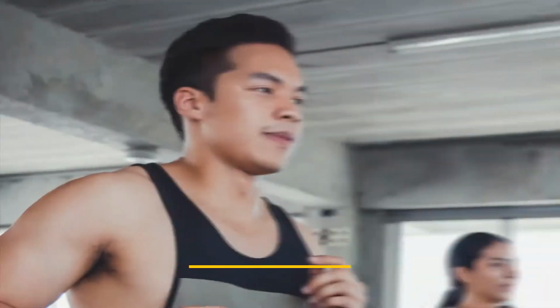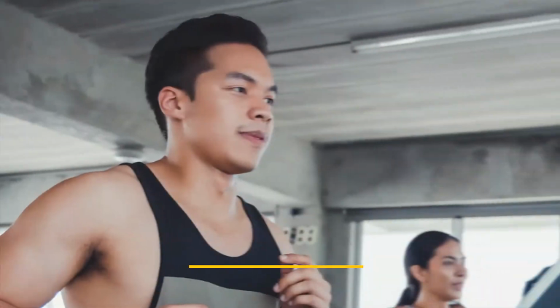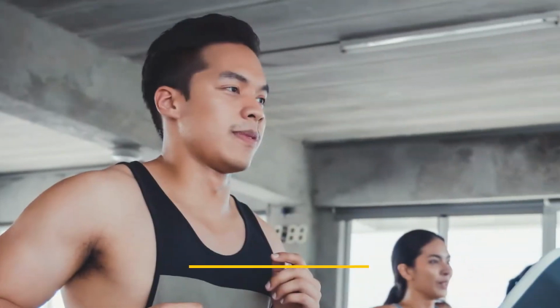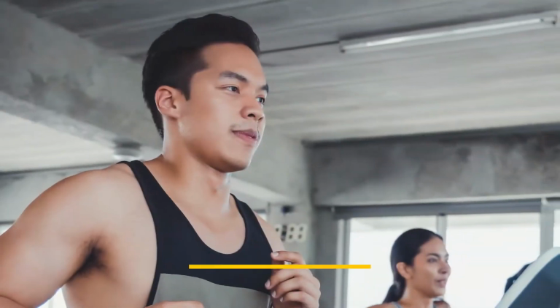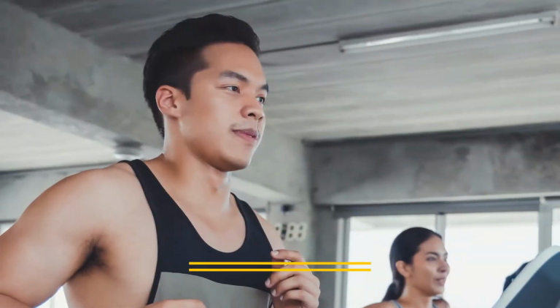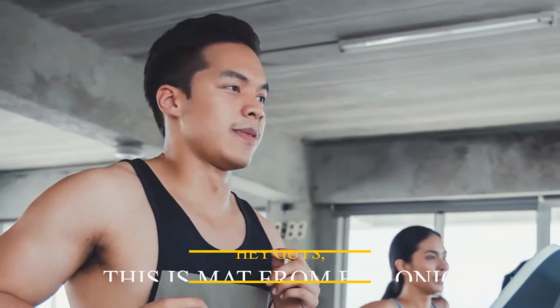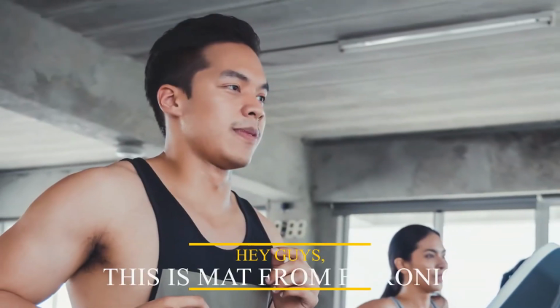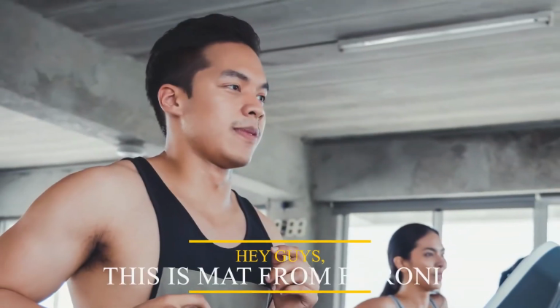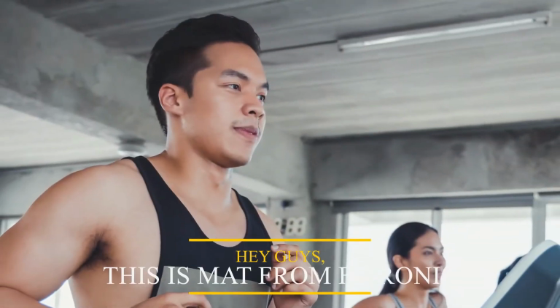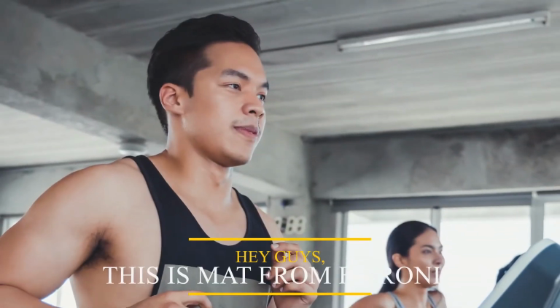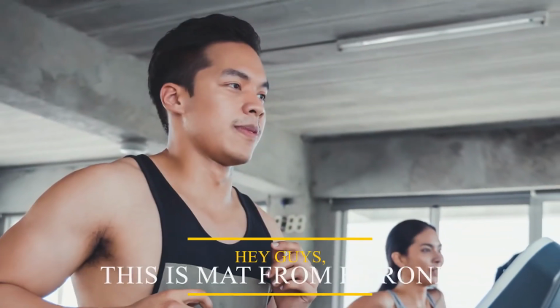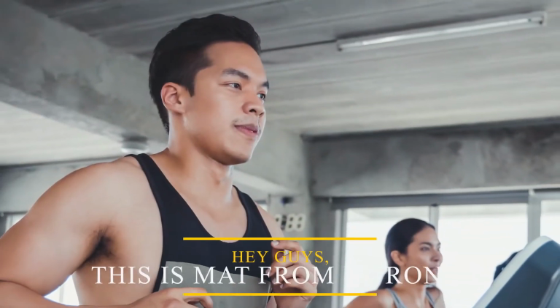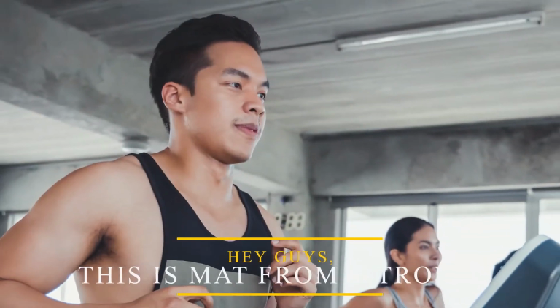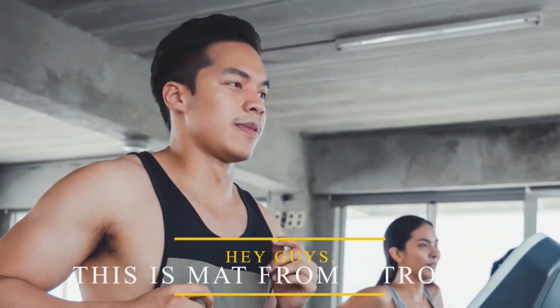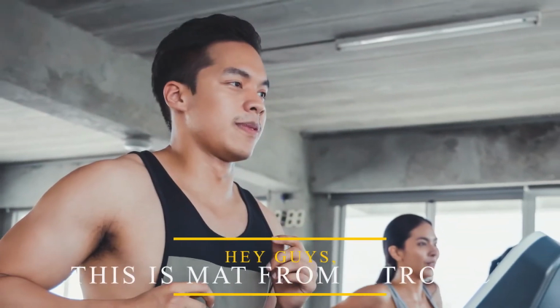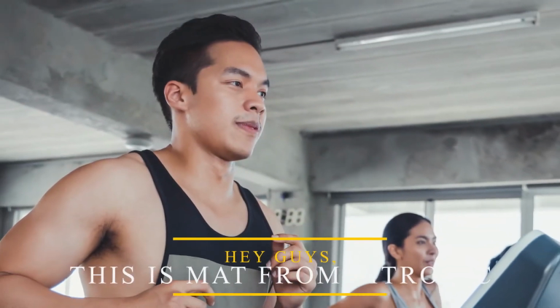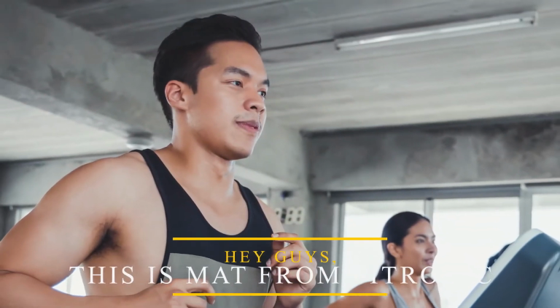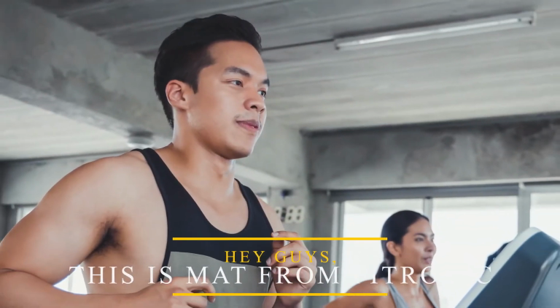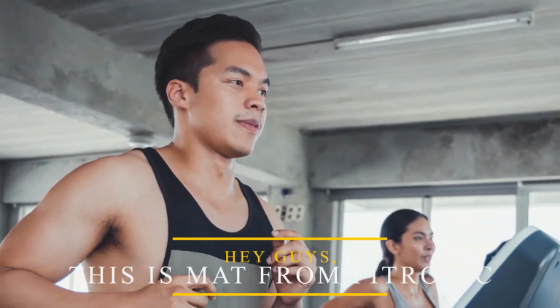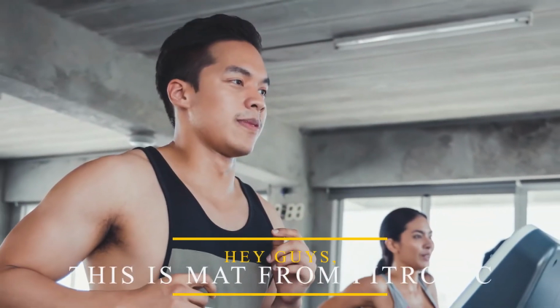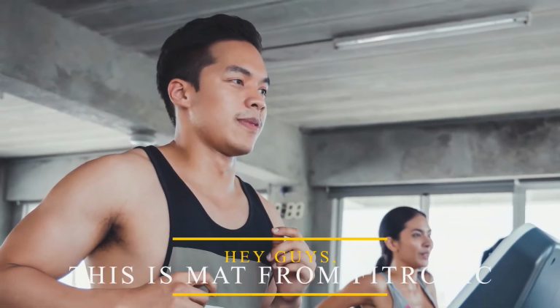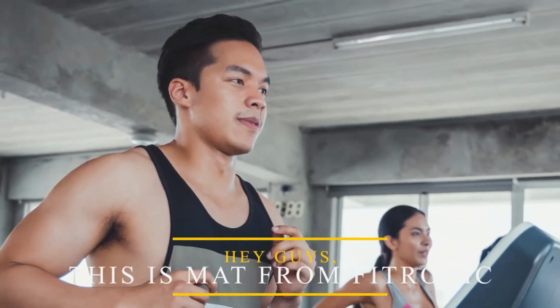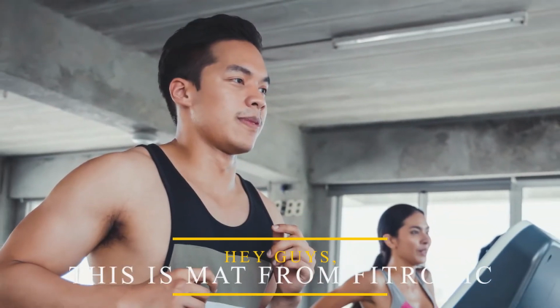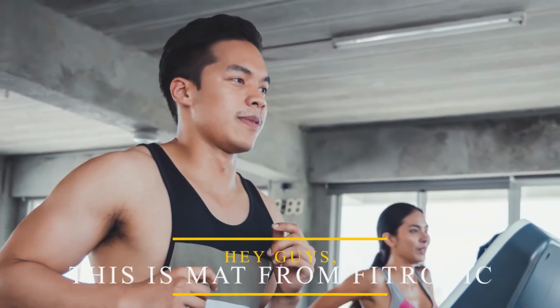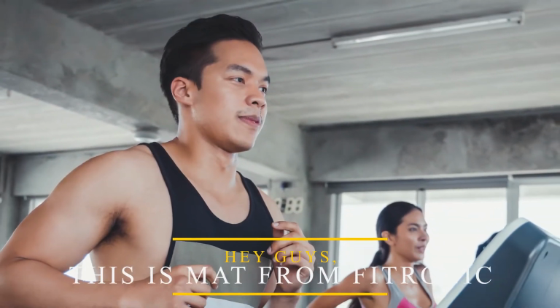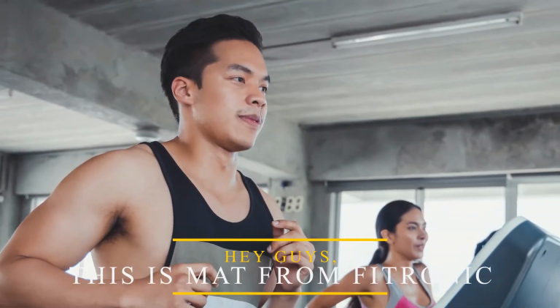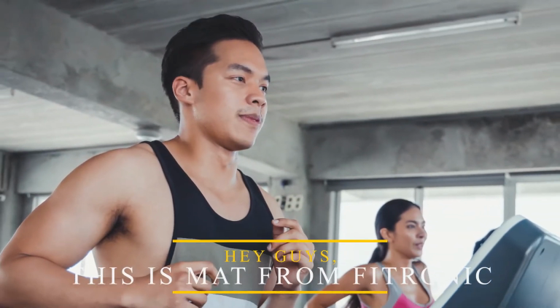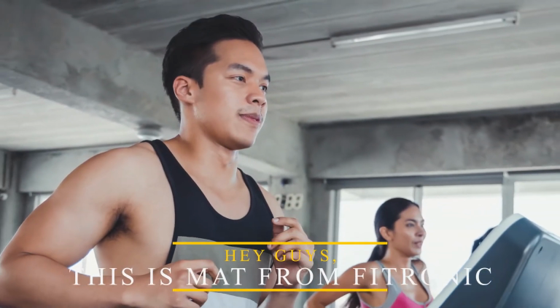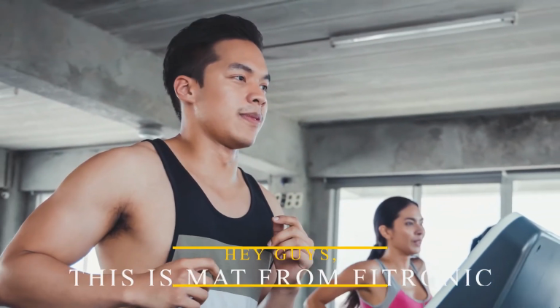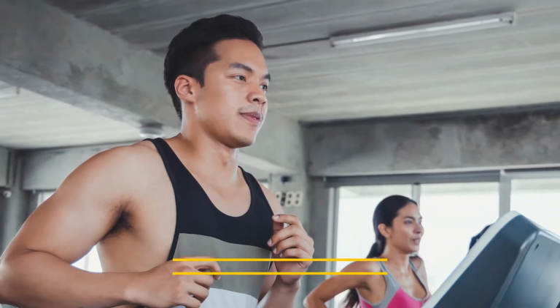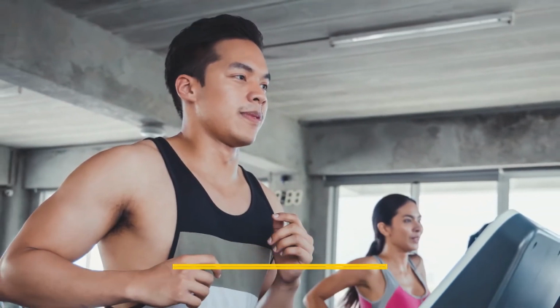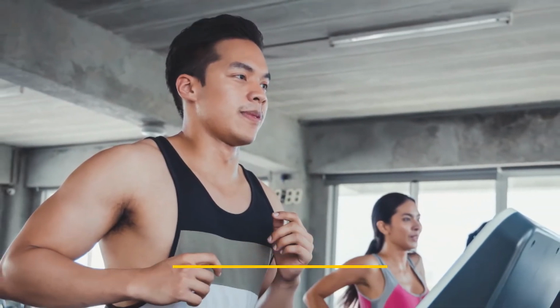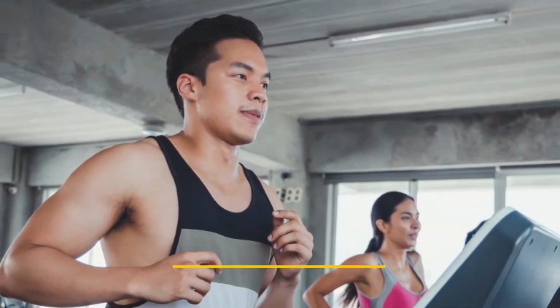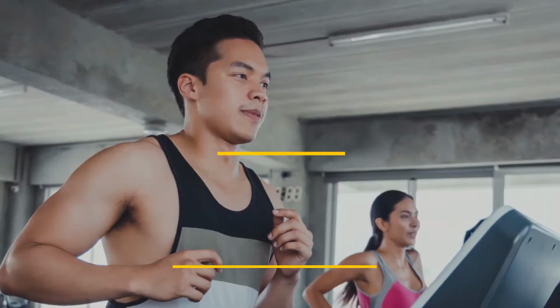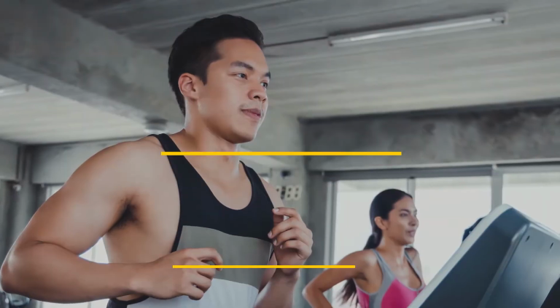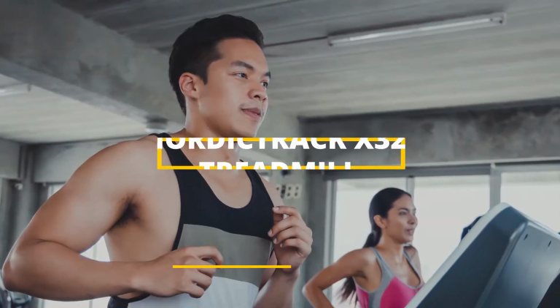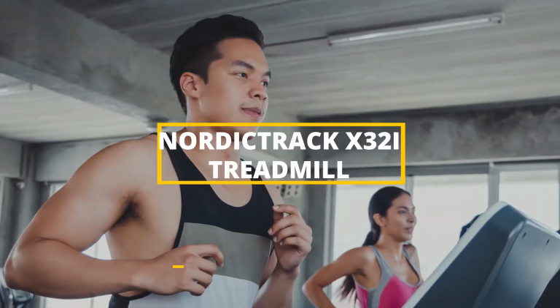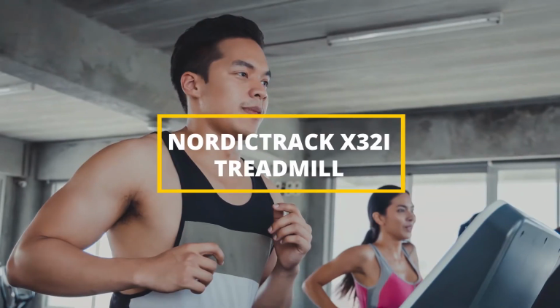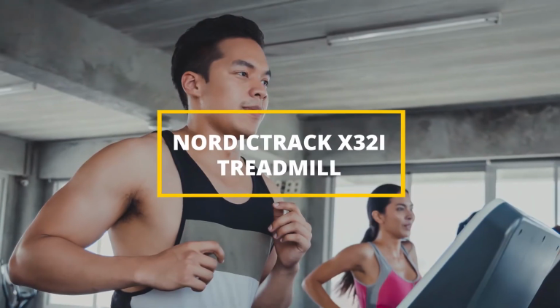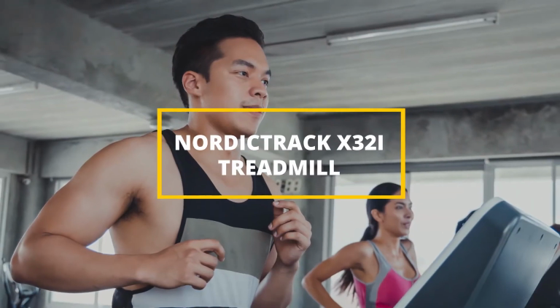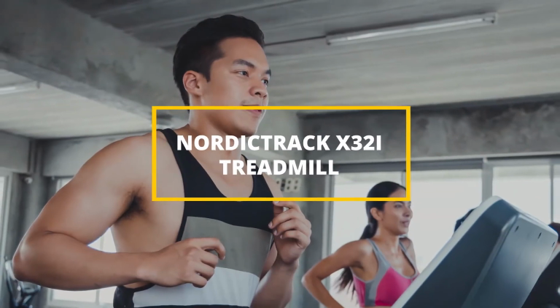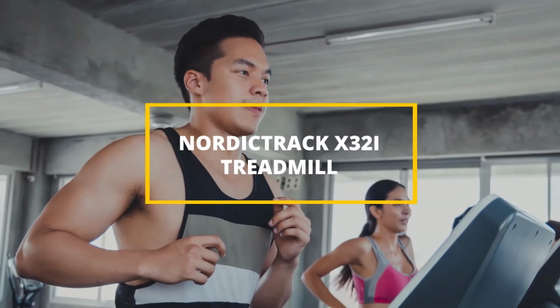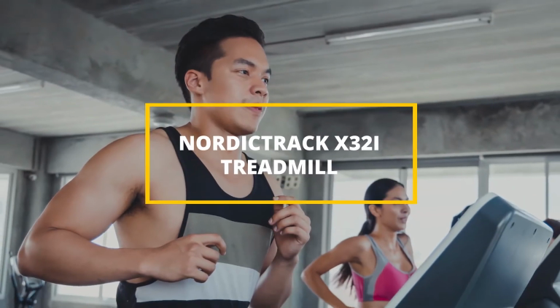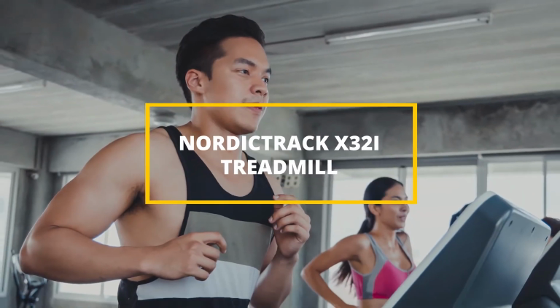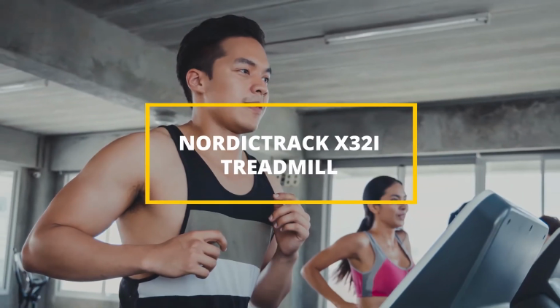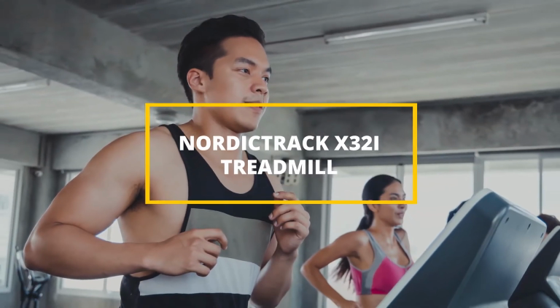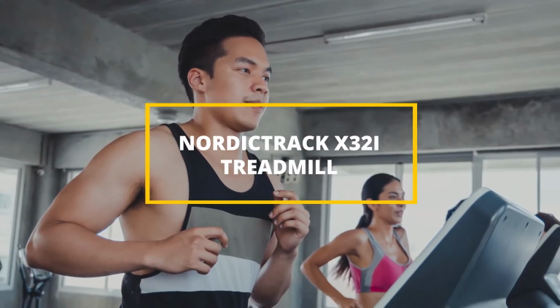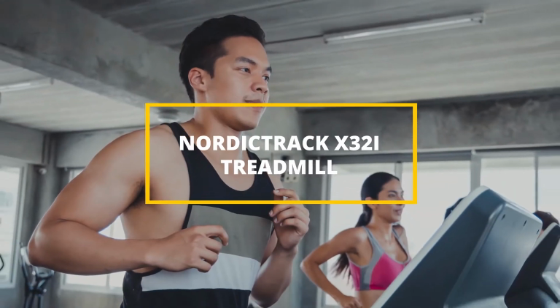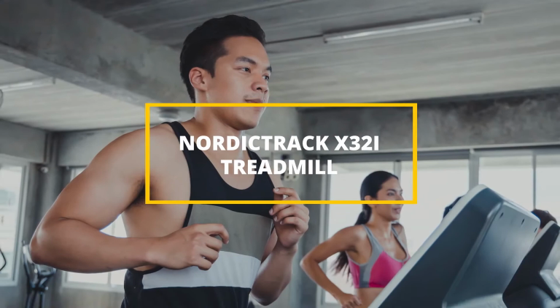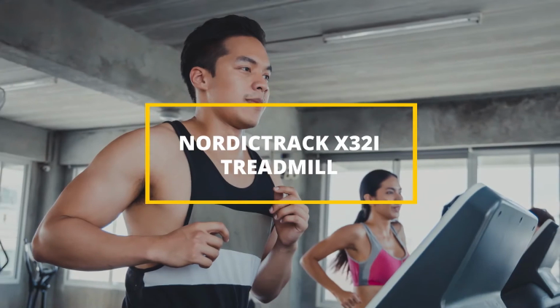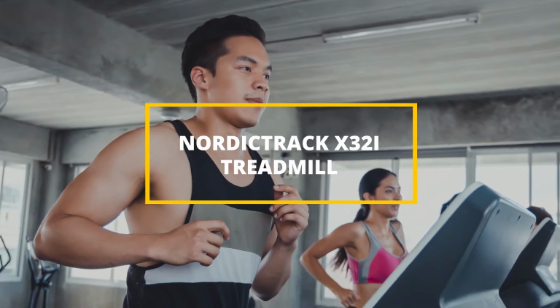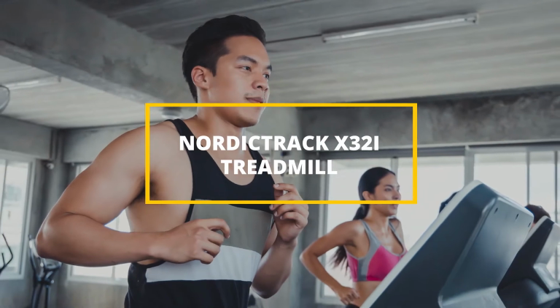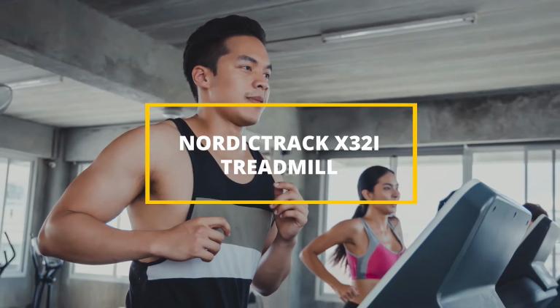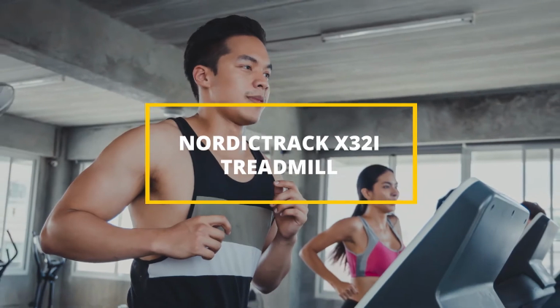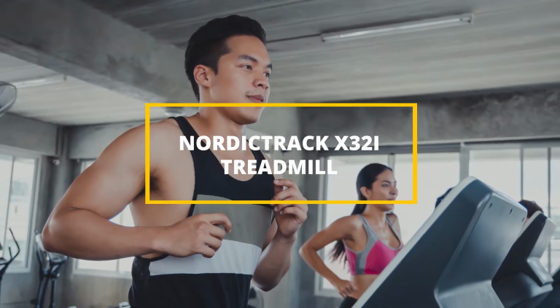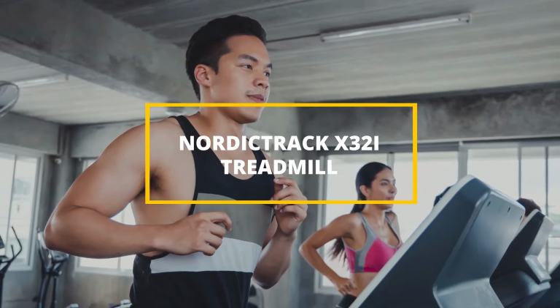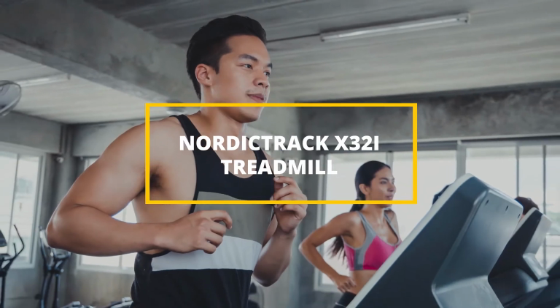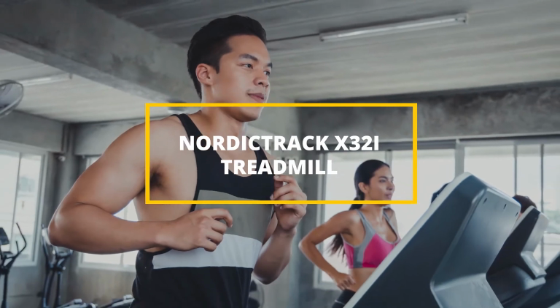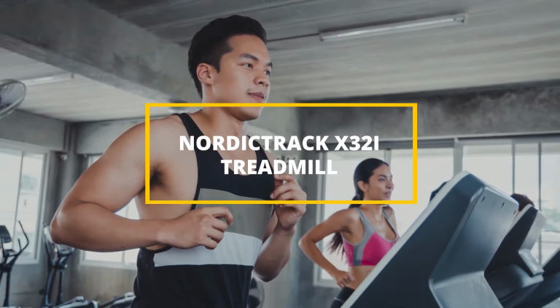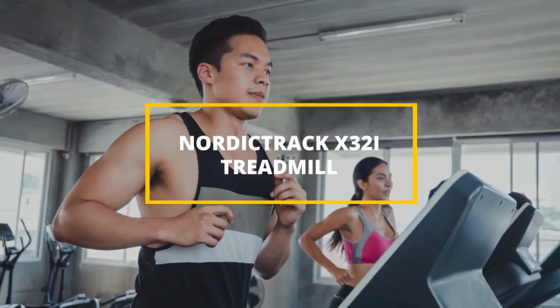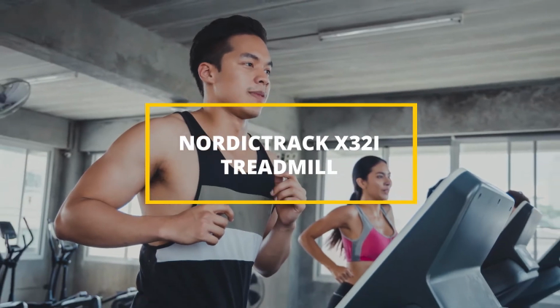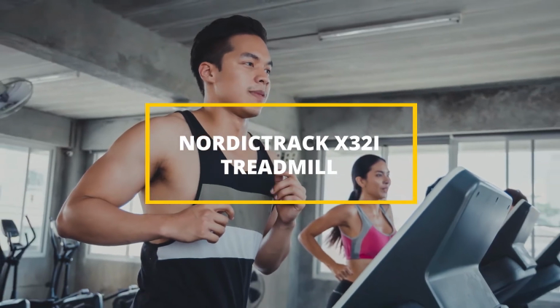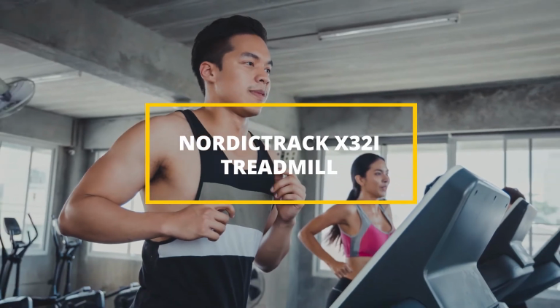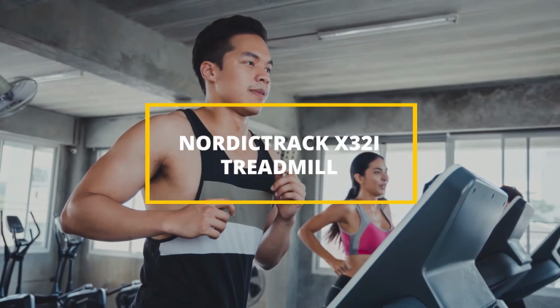Hey guys, this is Matt from FitTronic, and welcome to our review on the NordicTrack X32i.